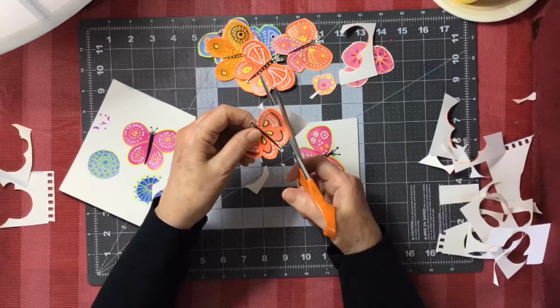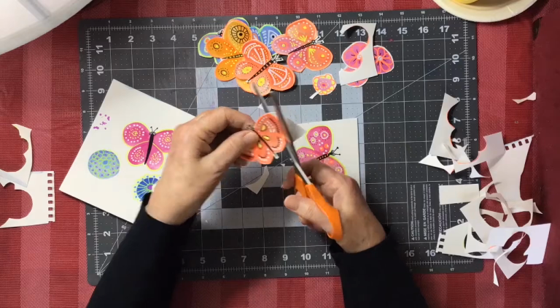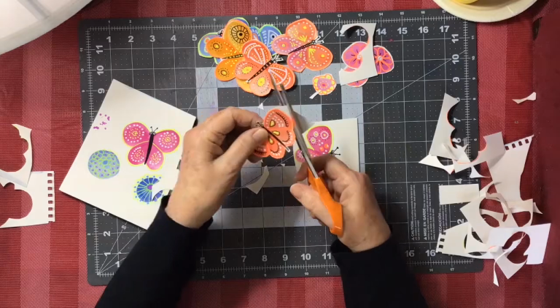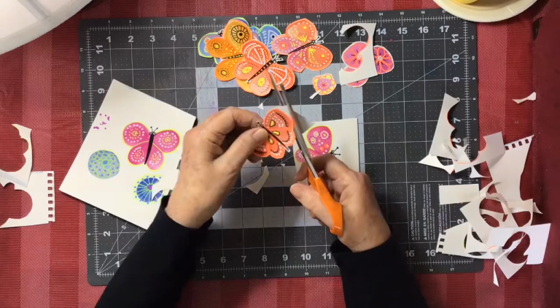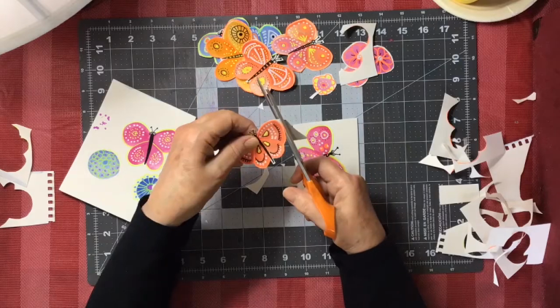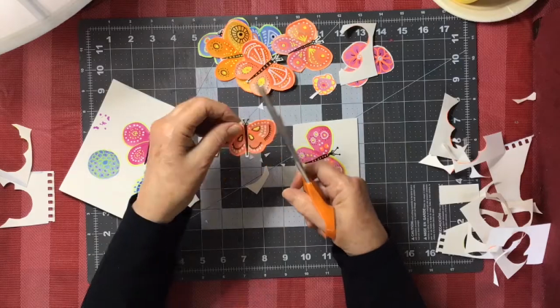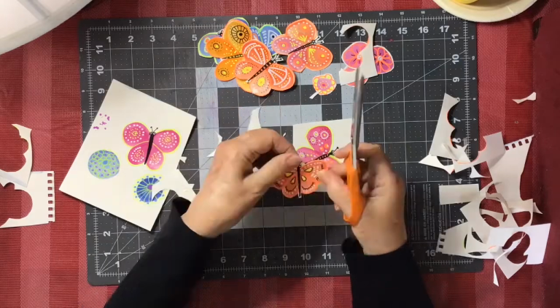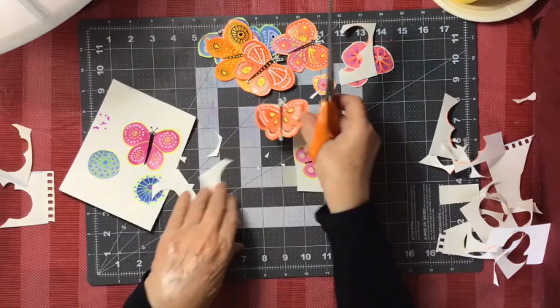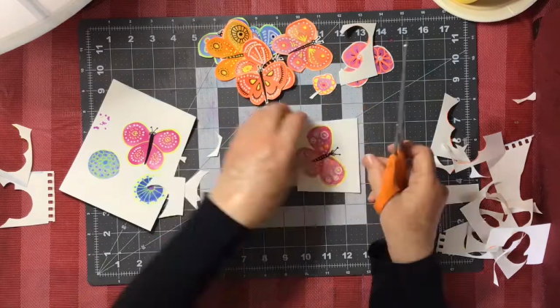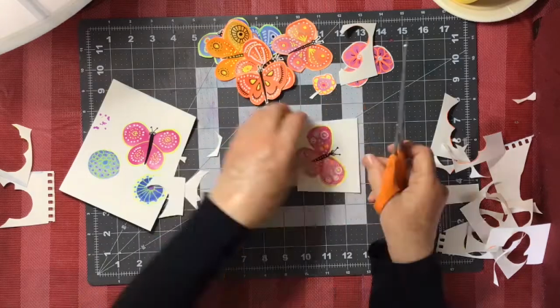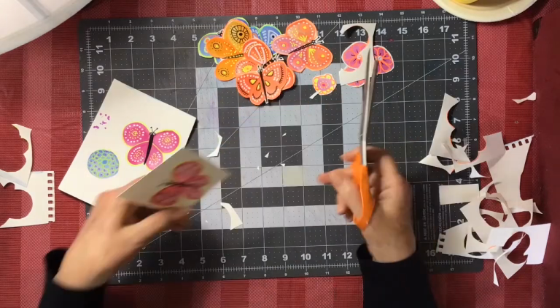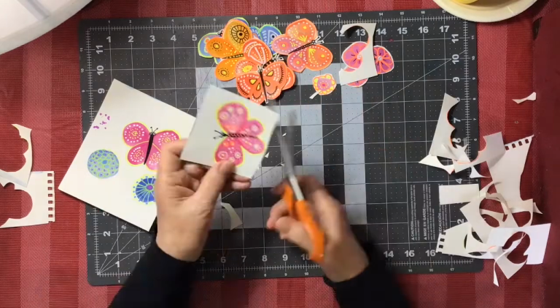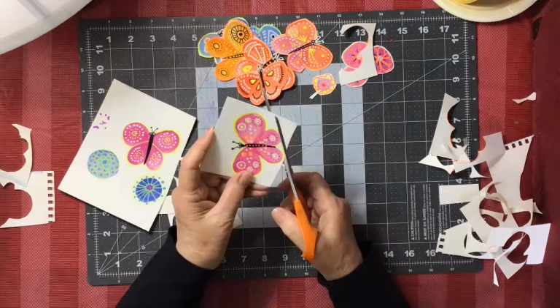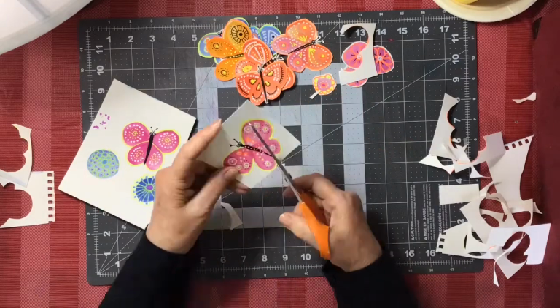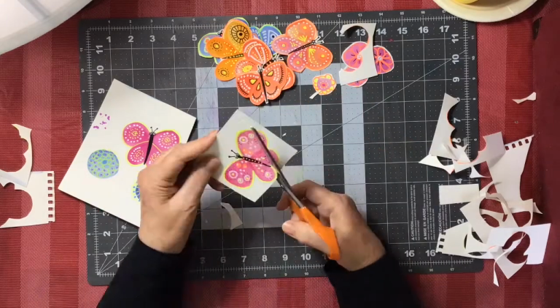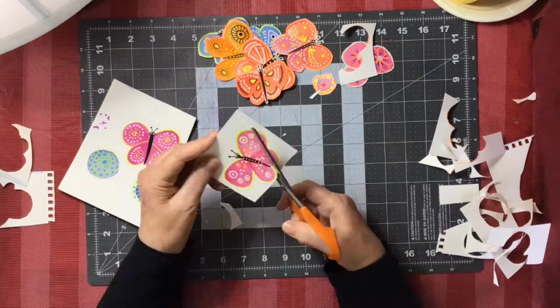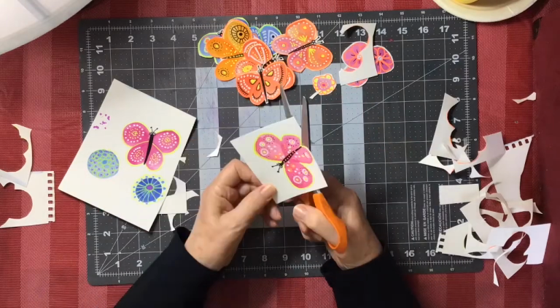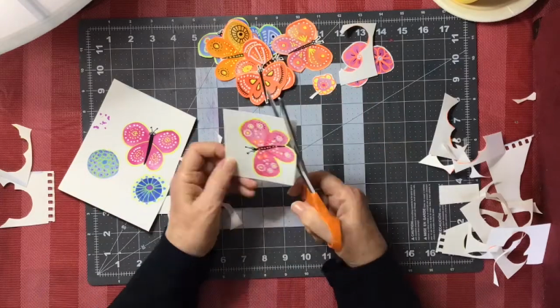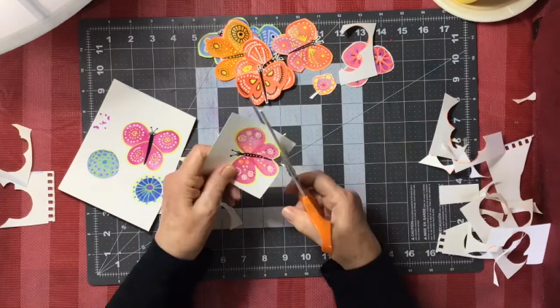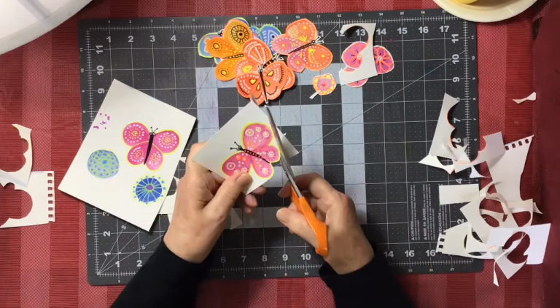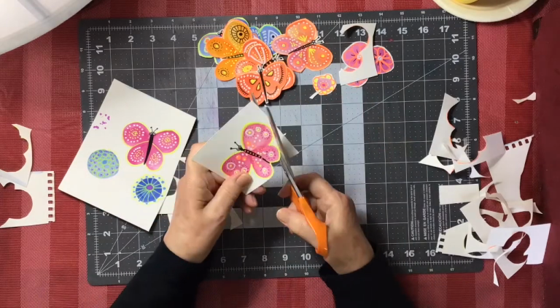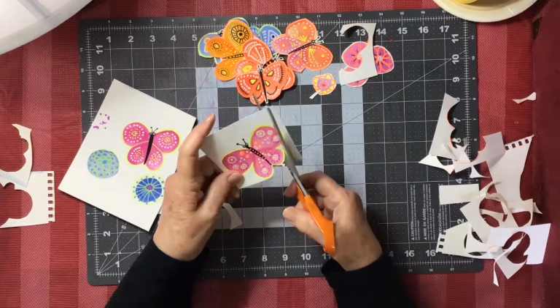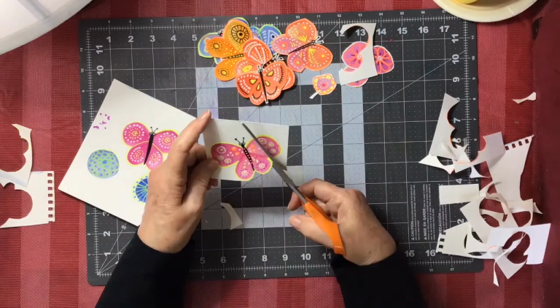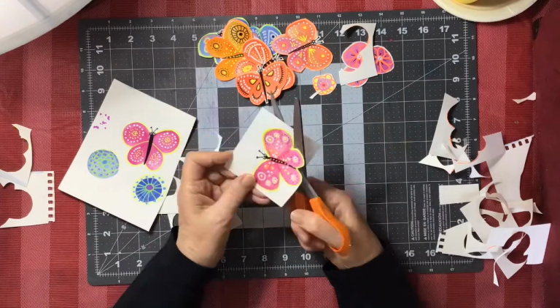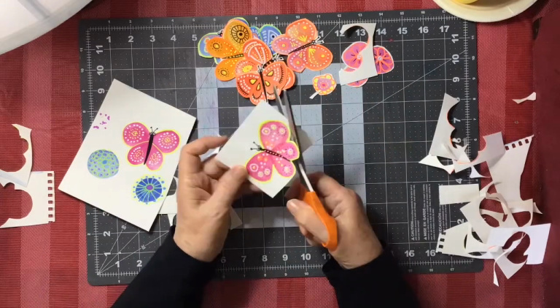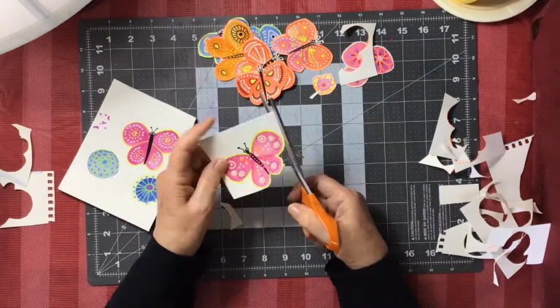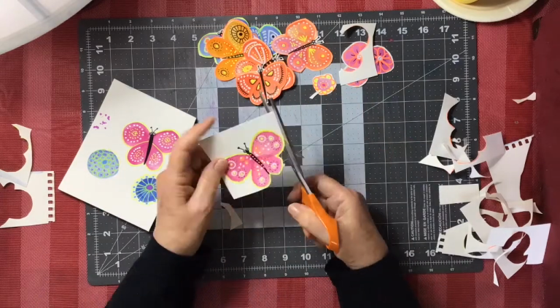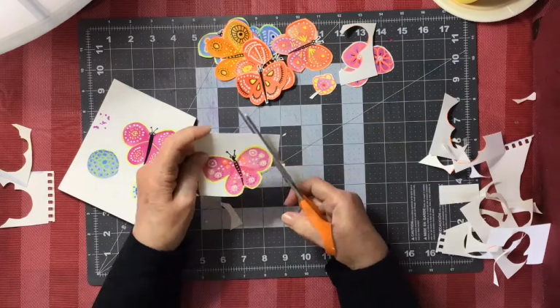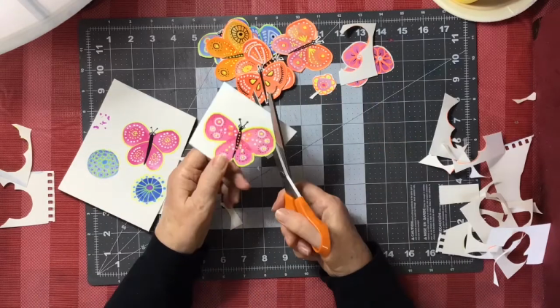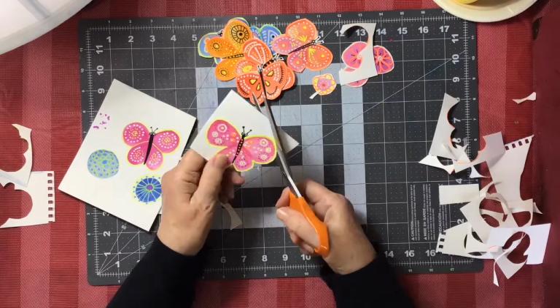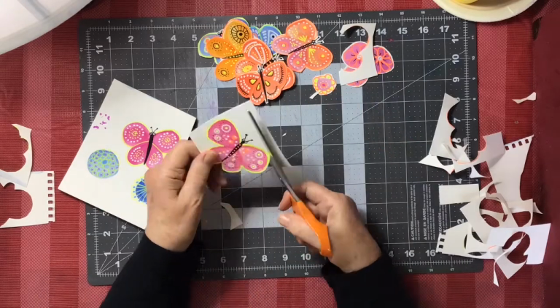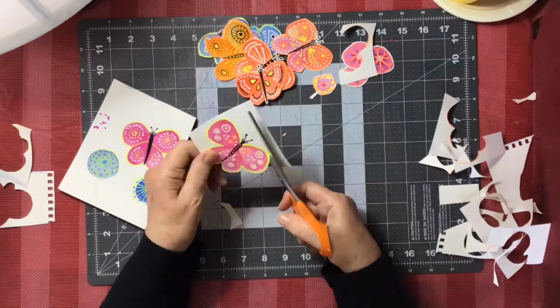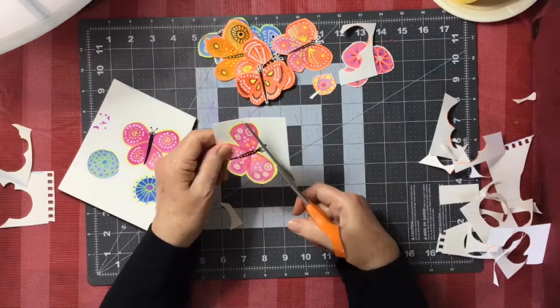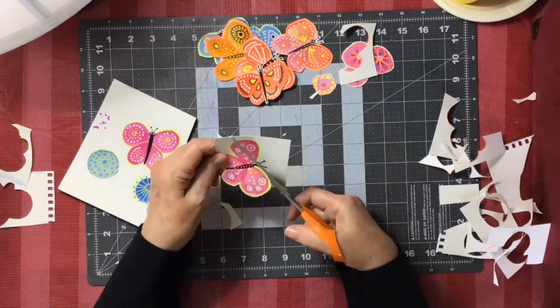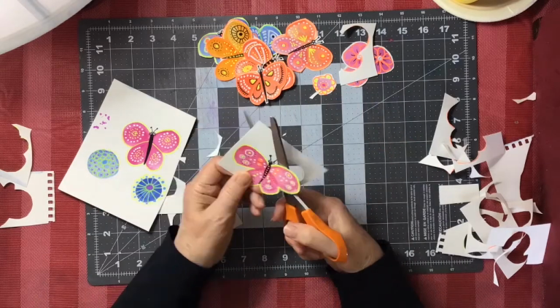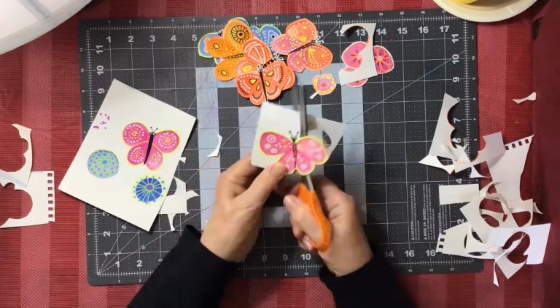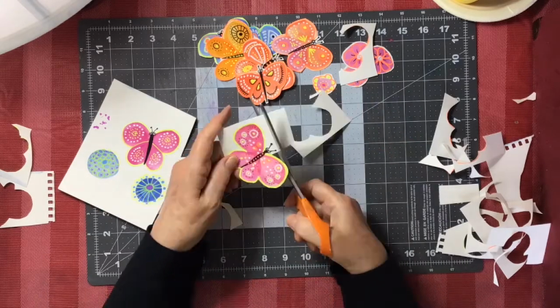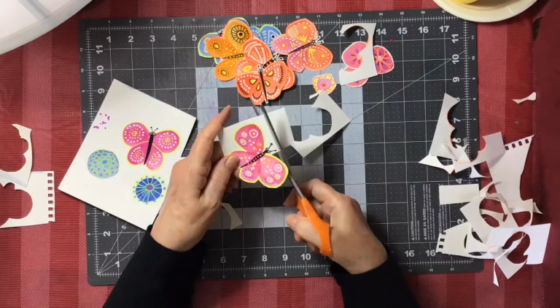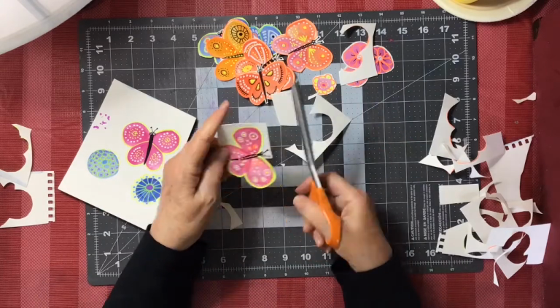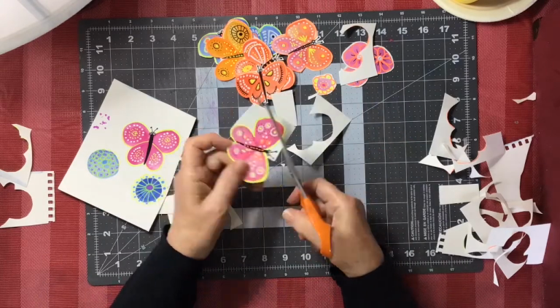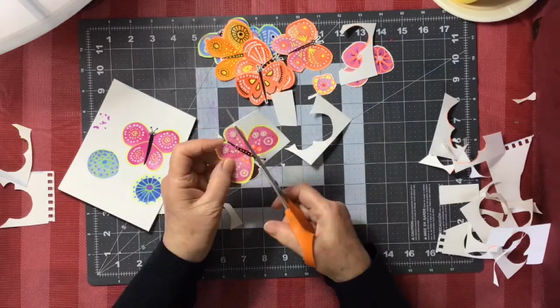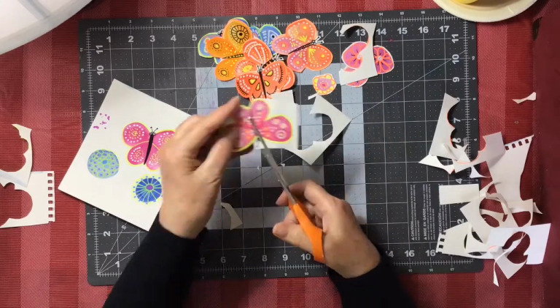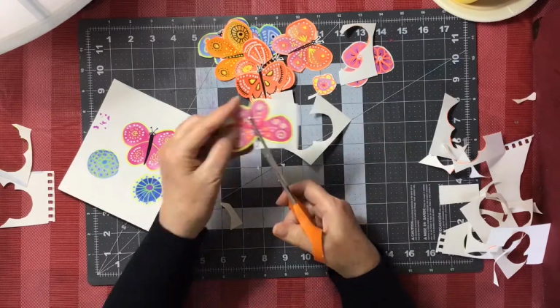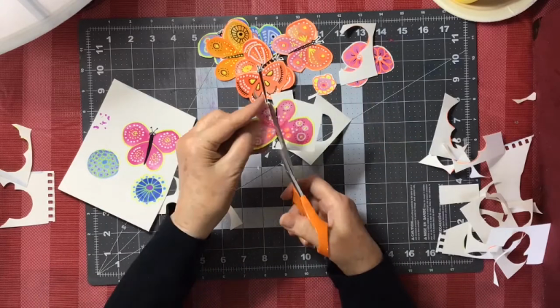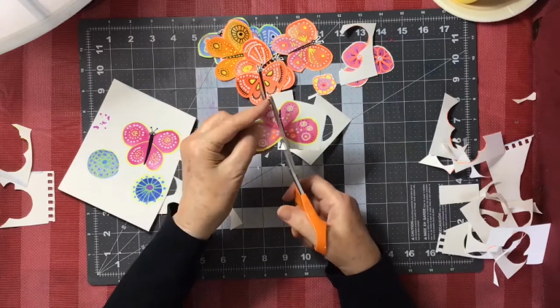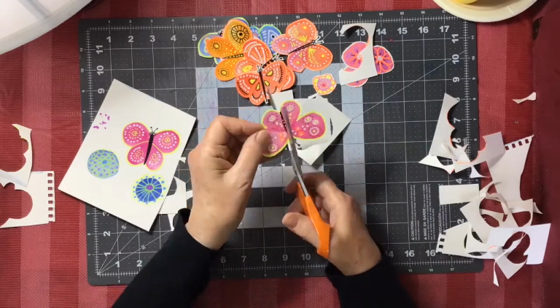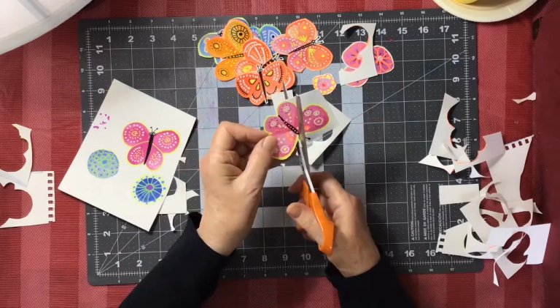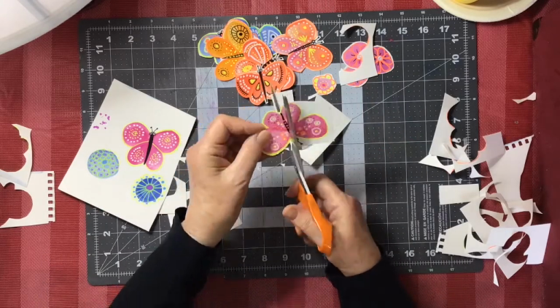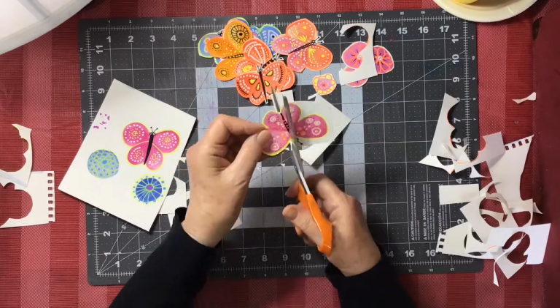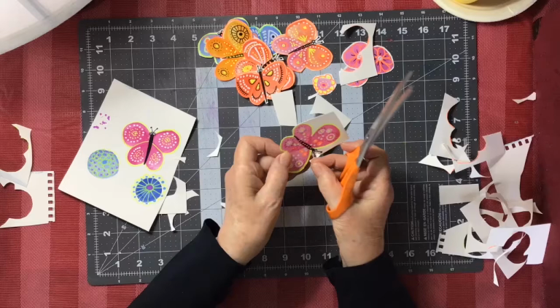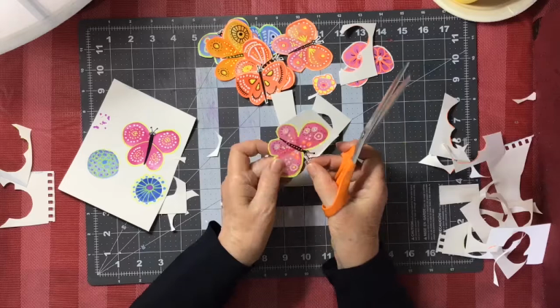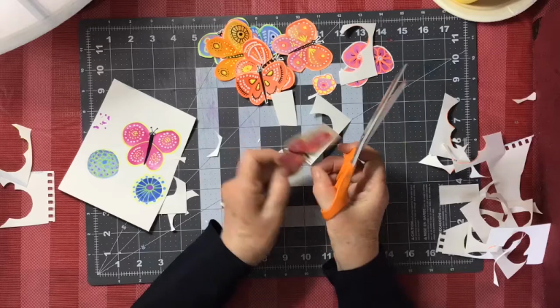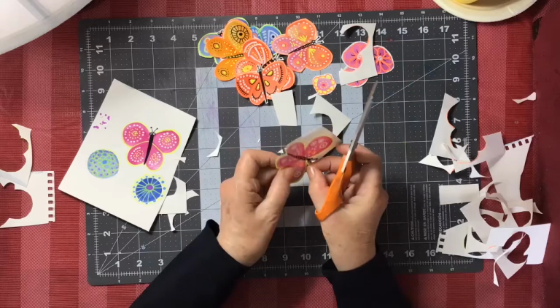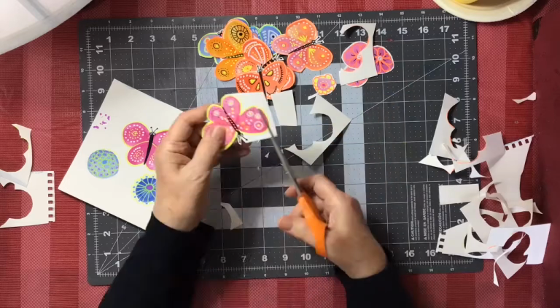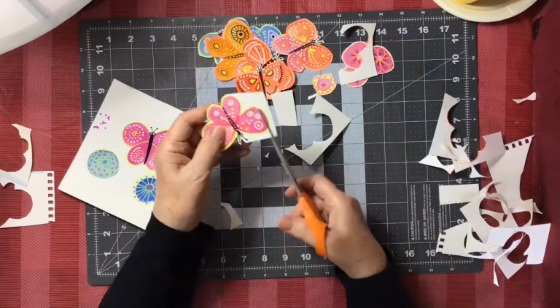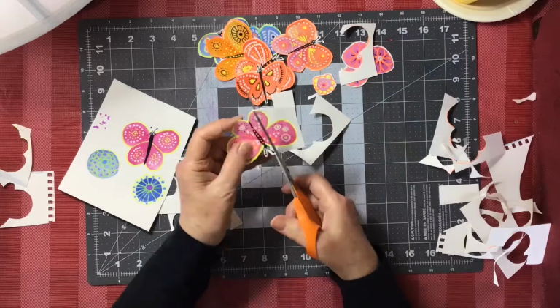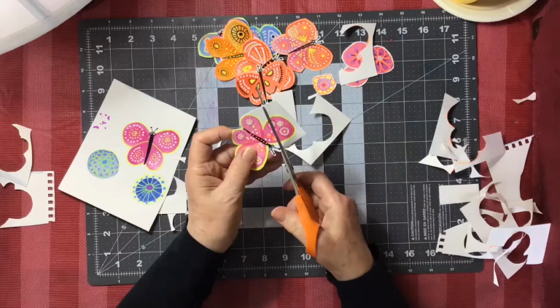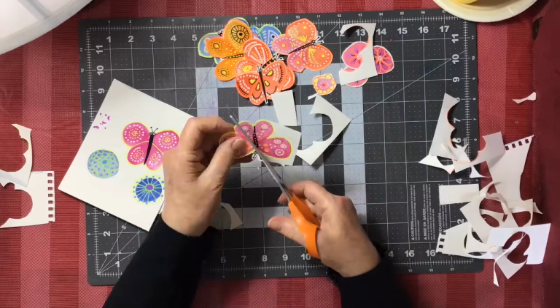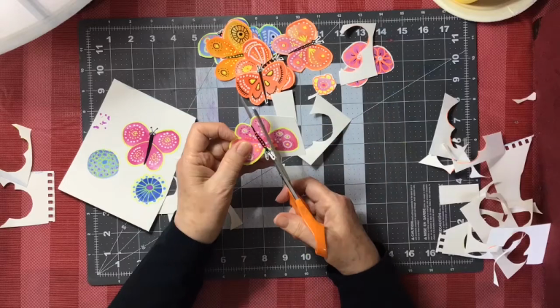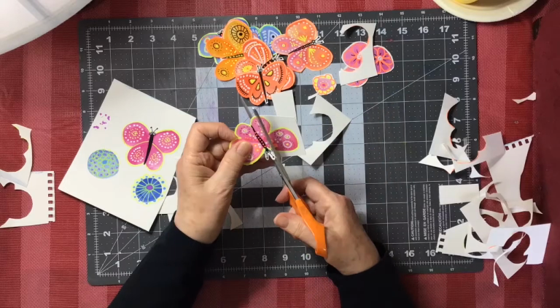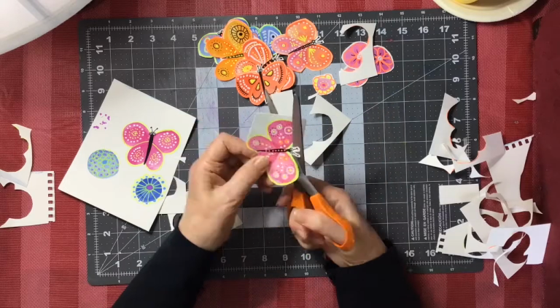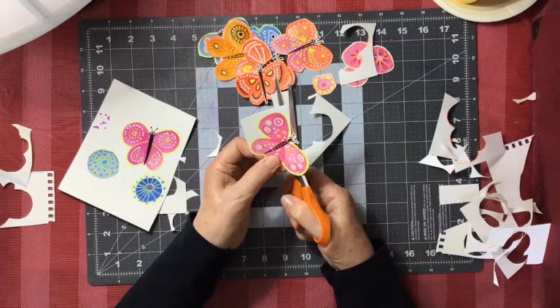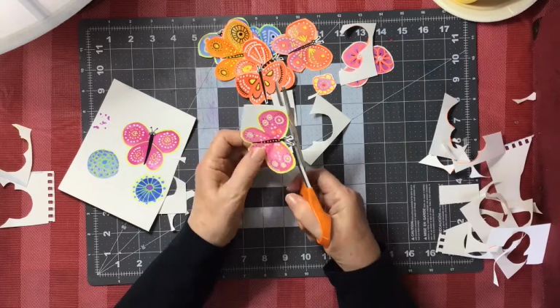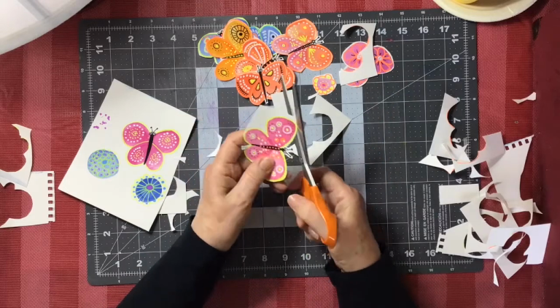Take your time when you're cutting them out. This is the second part of the project and it might take a while.